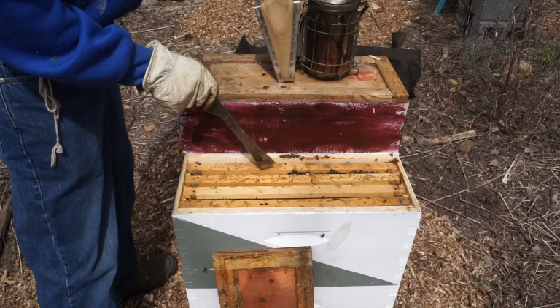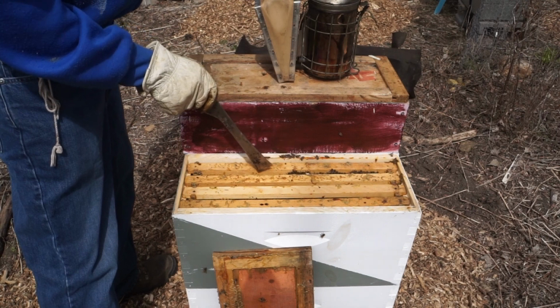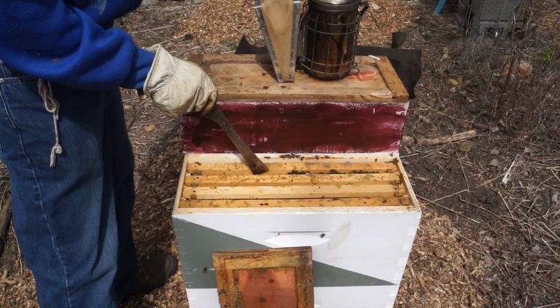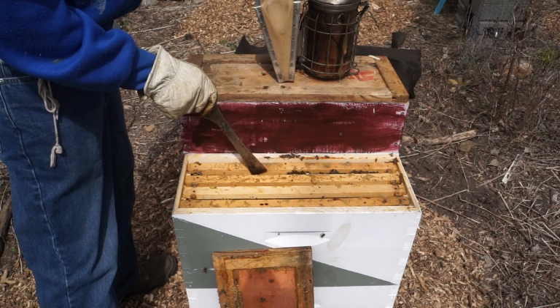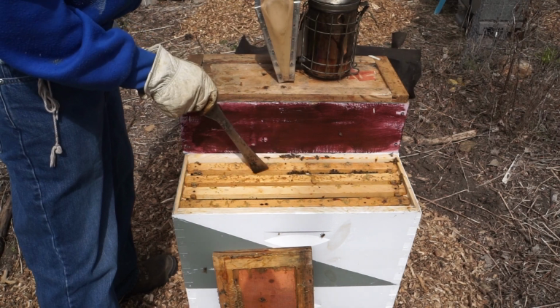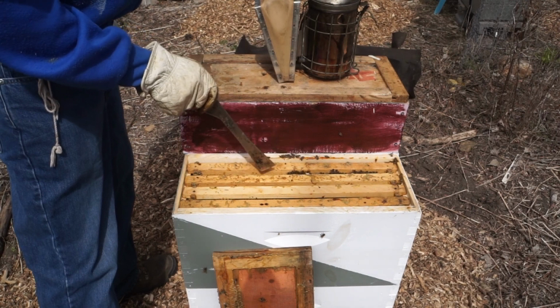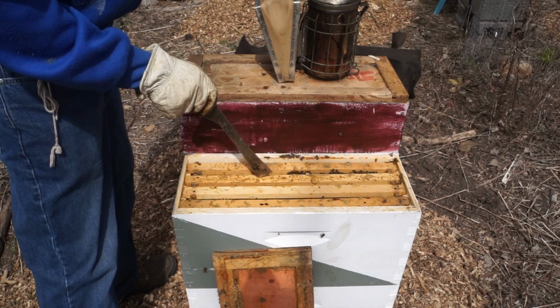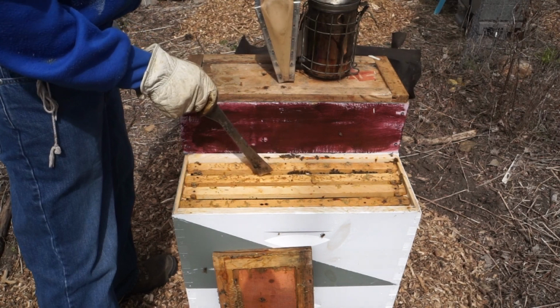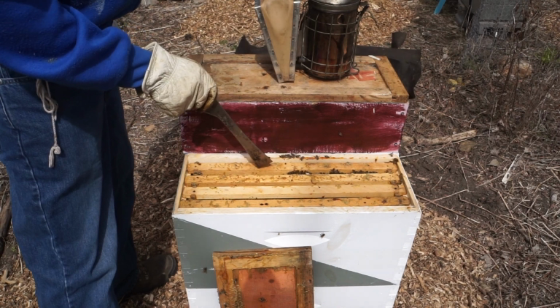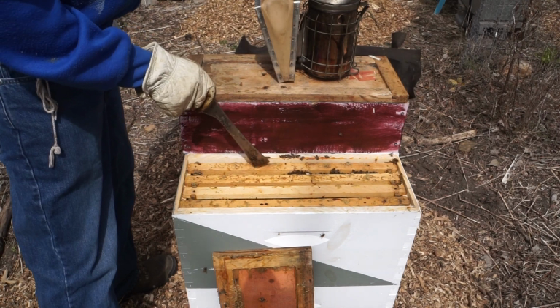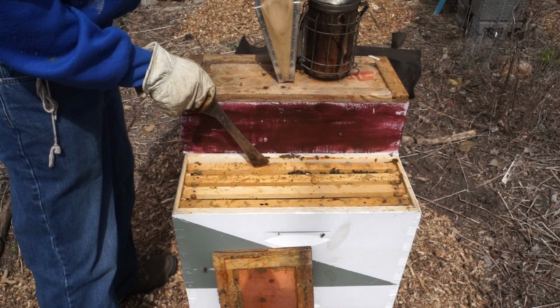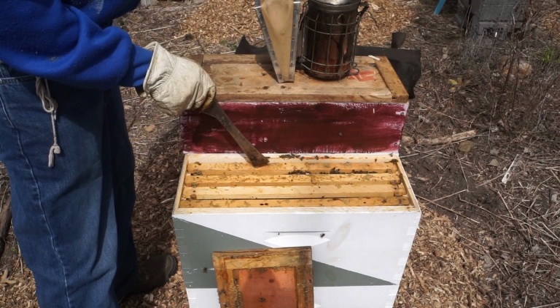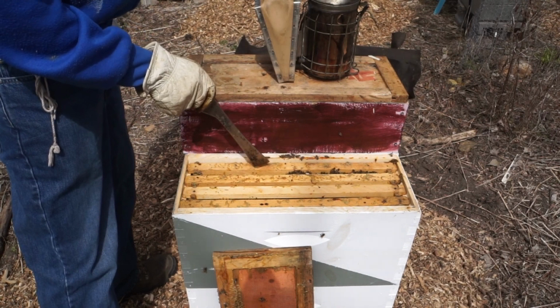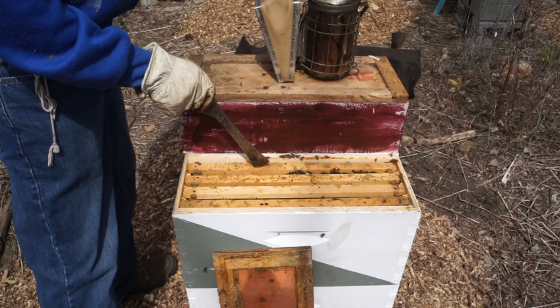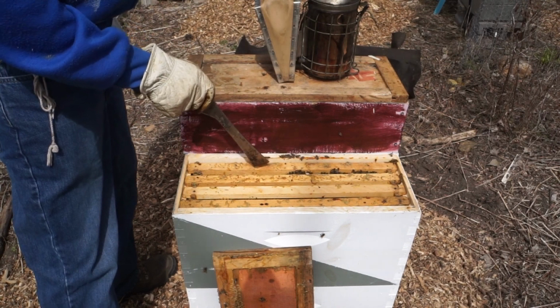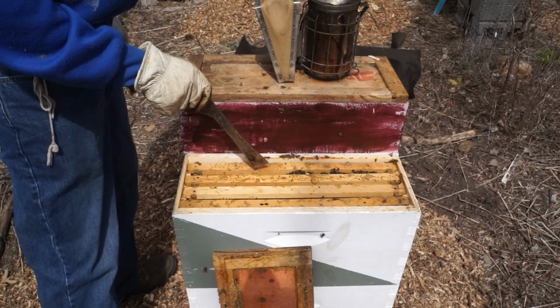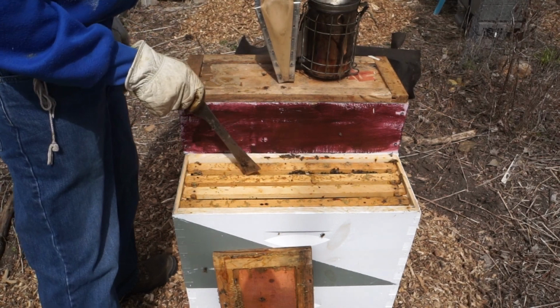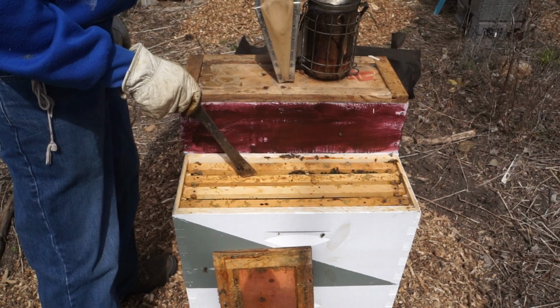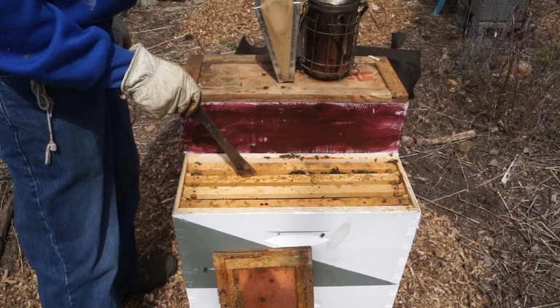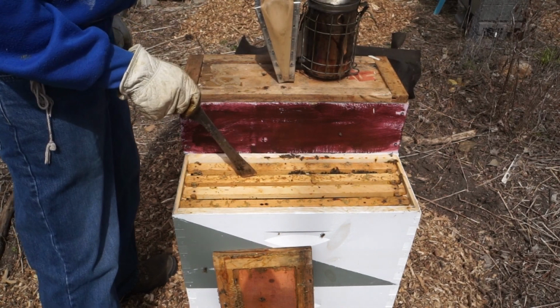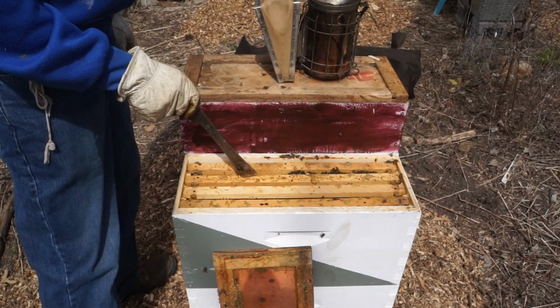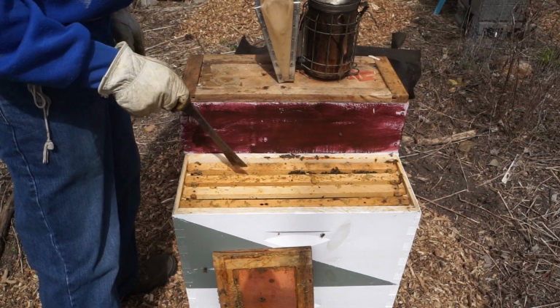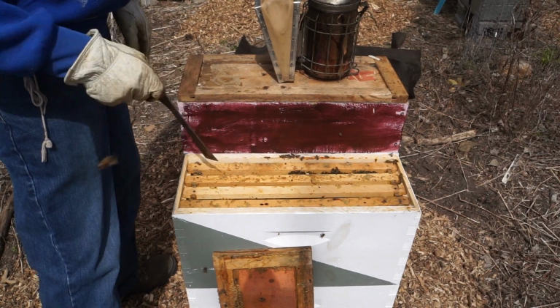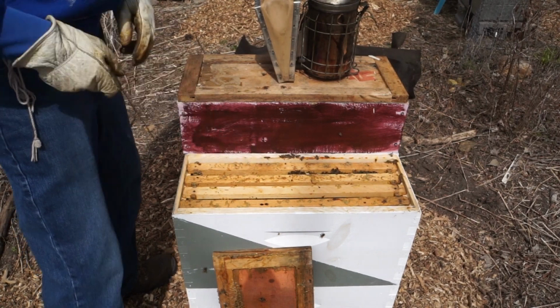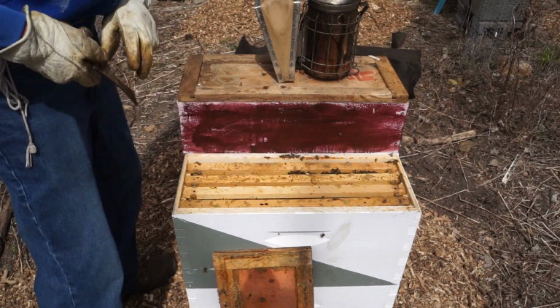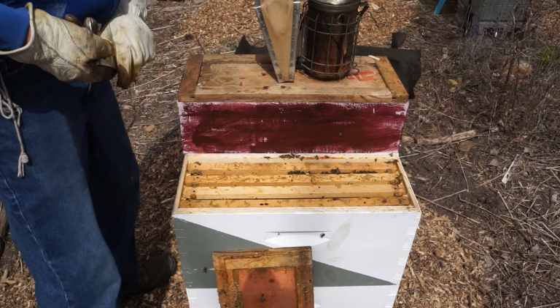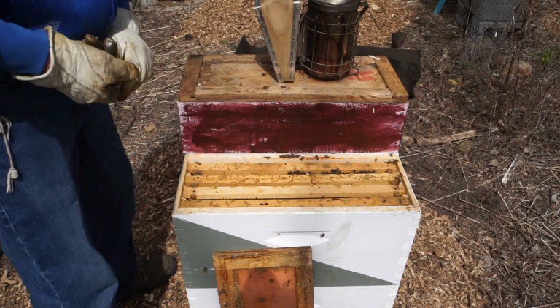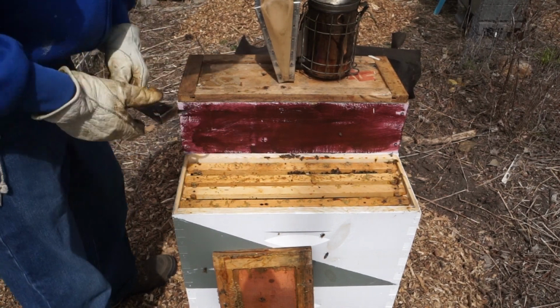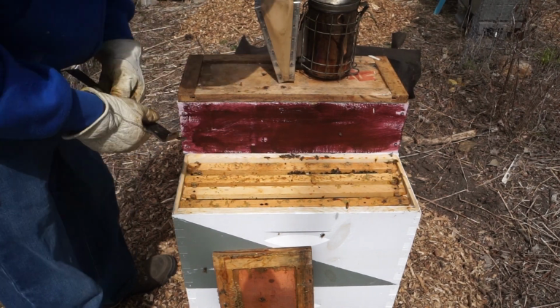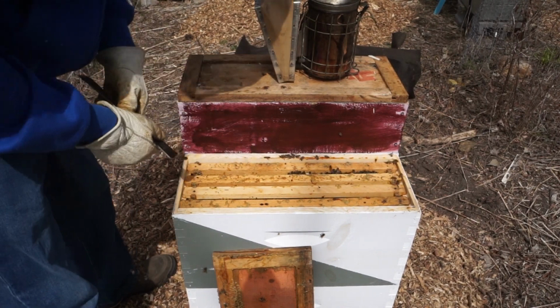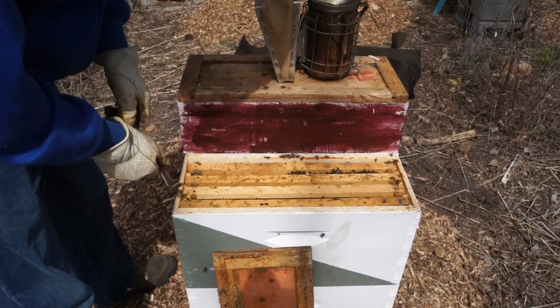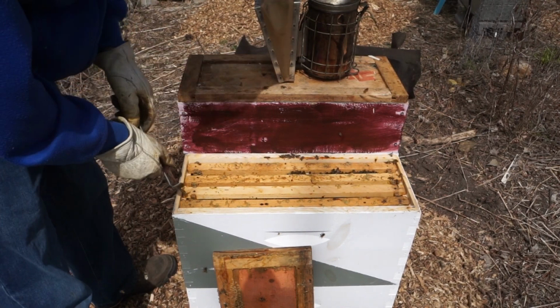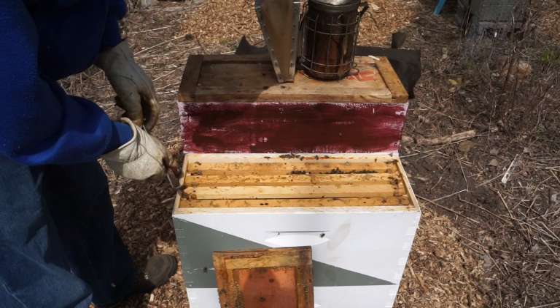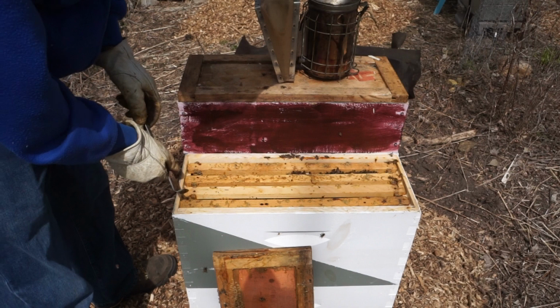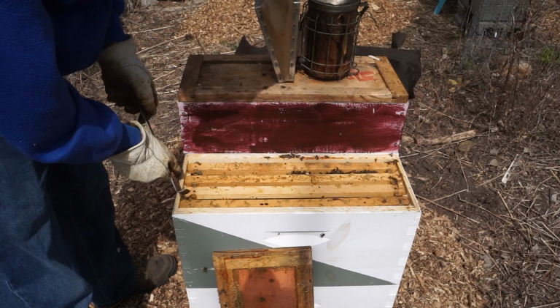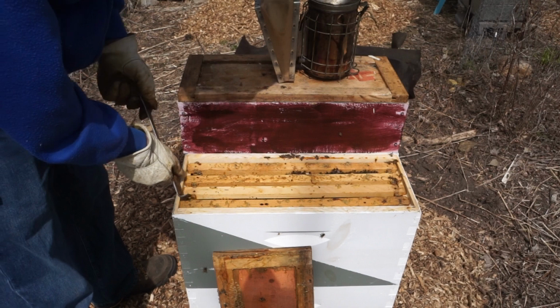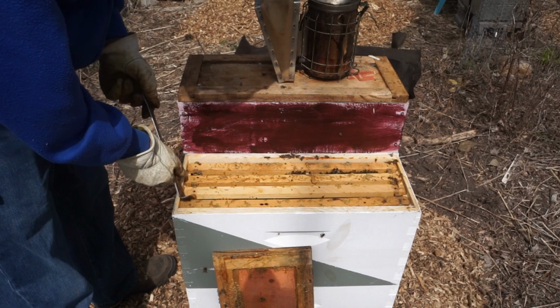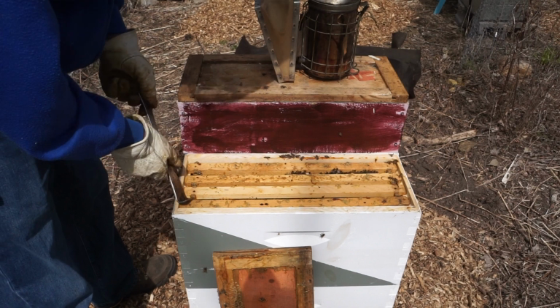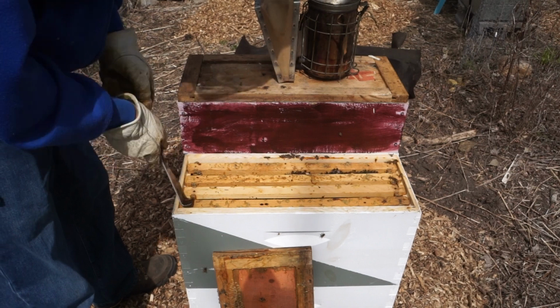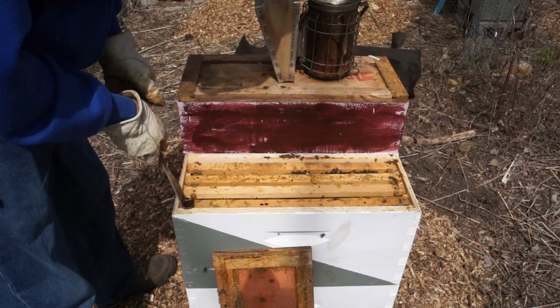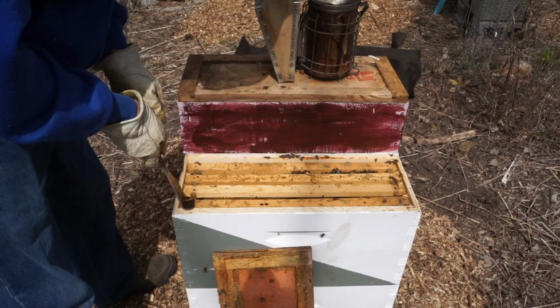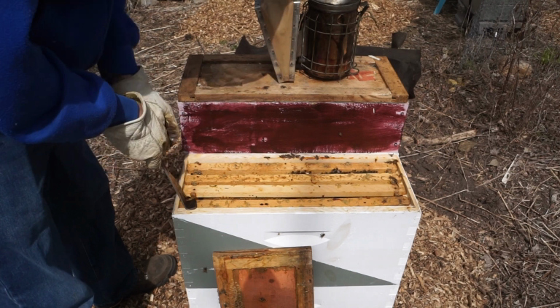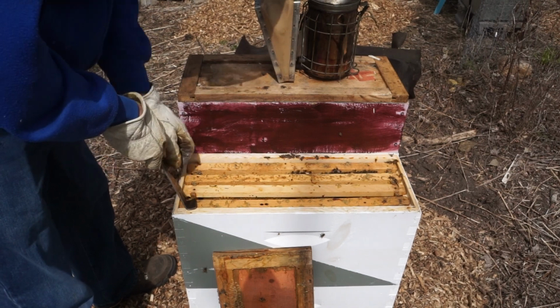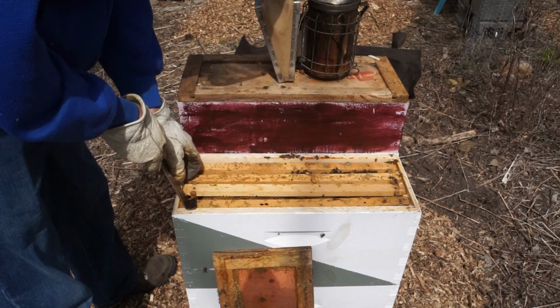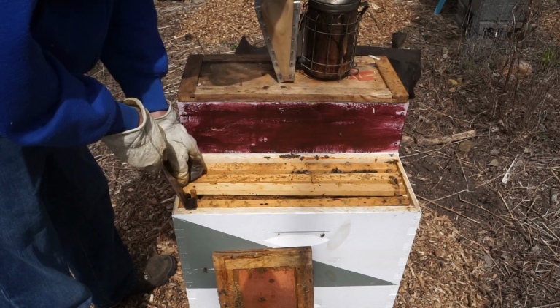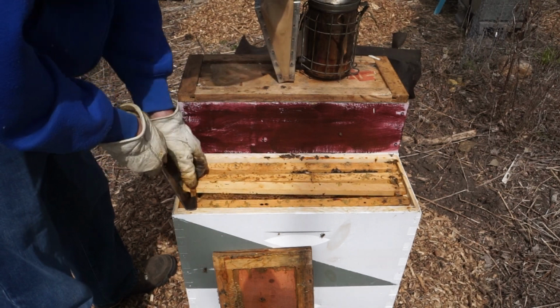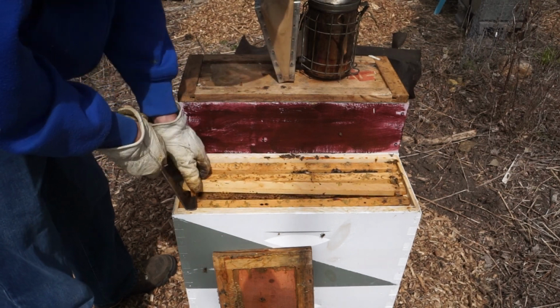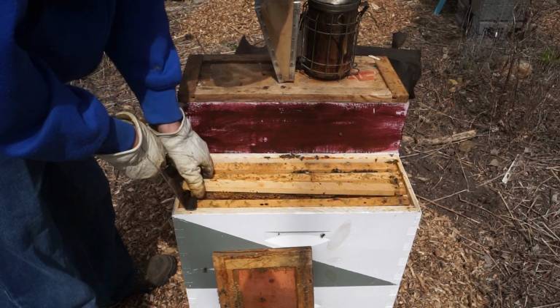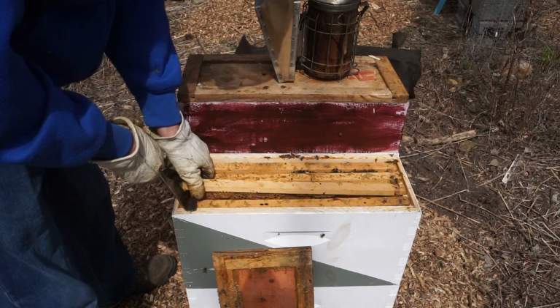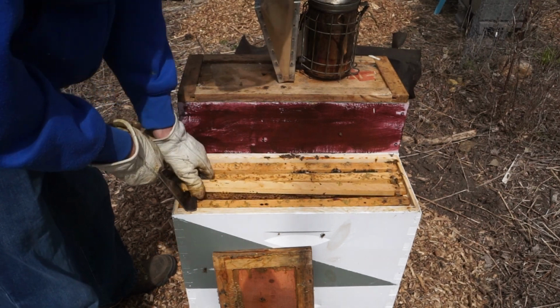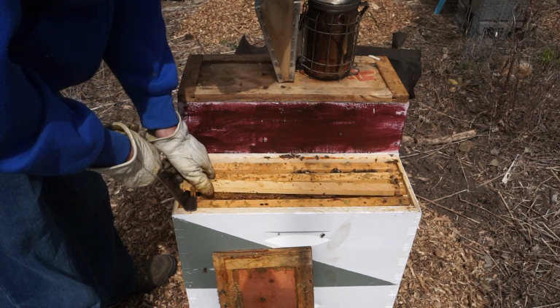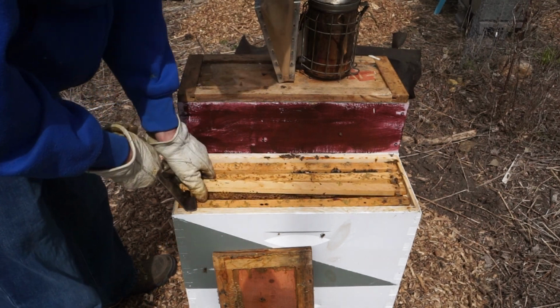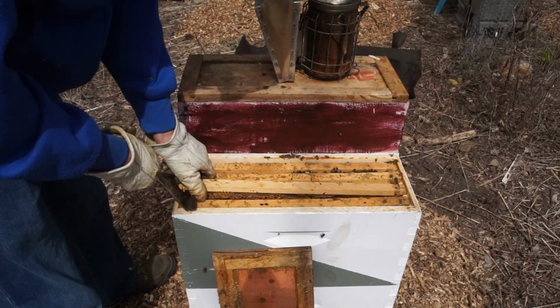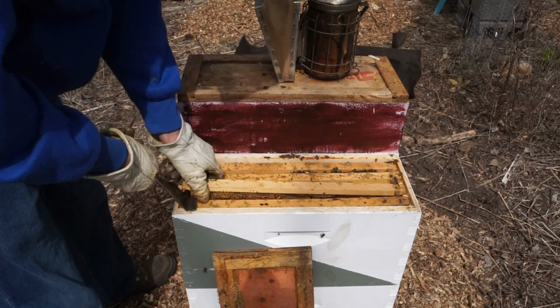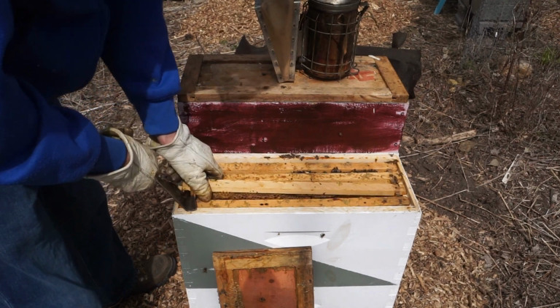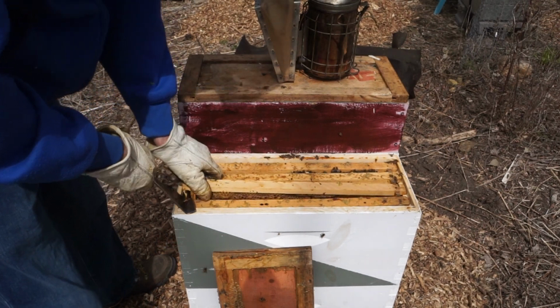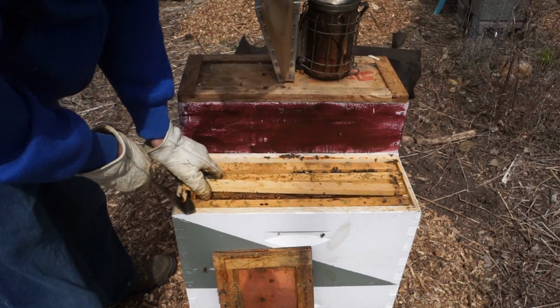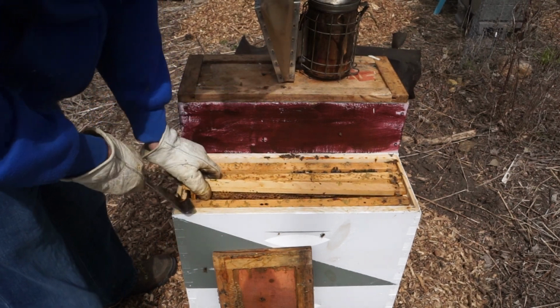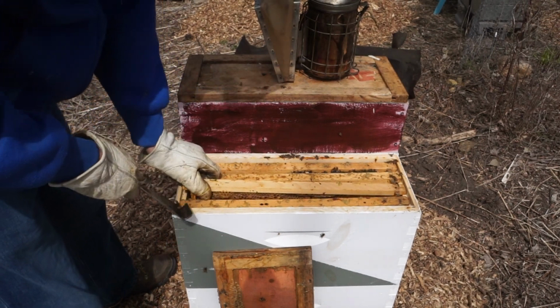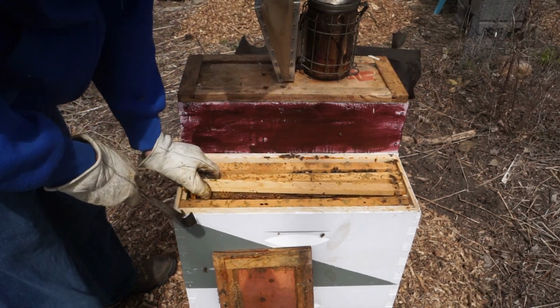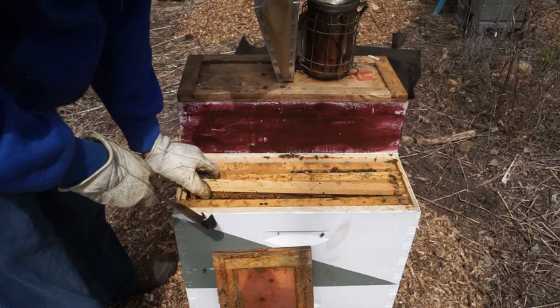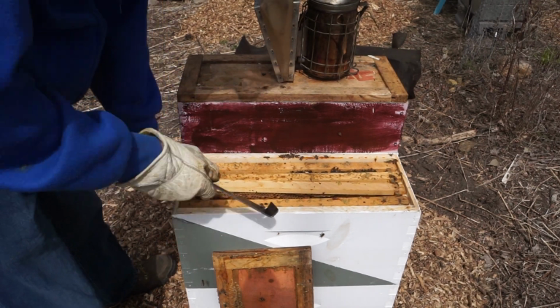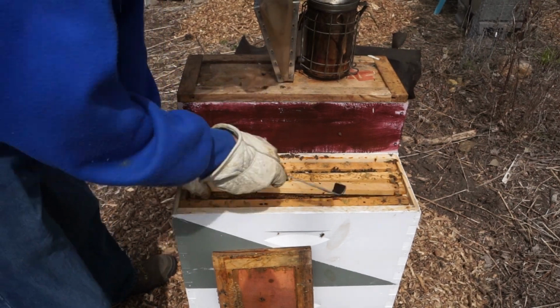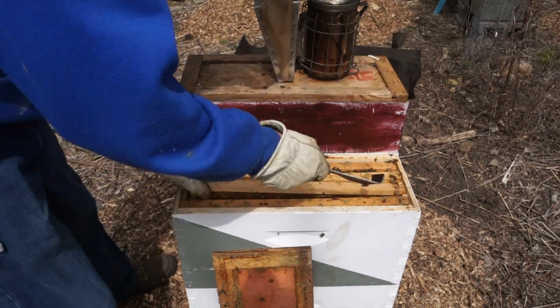Right now there are bees only in between these two frames, and that's it. That's pretty small — there should be more bees than that. But at least they're alive.